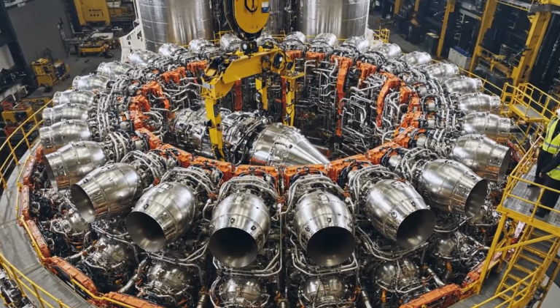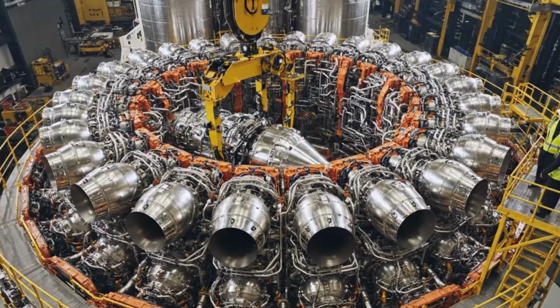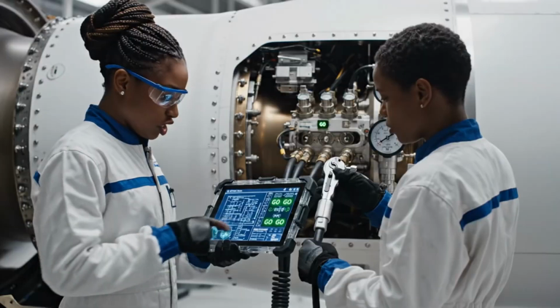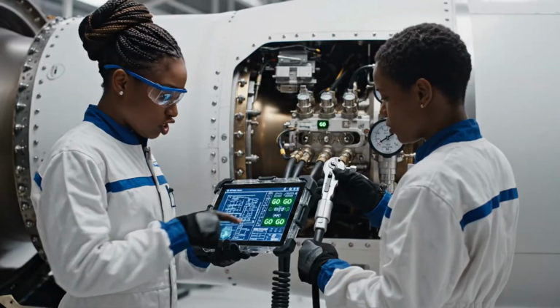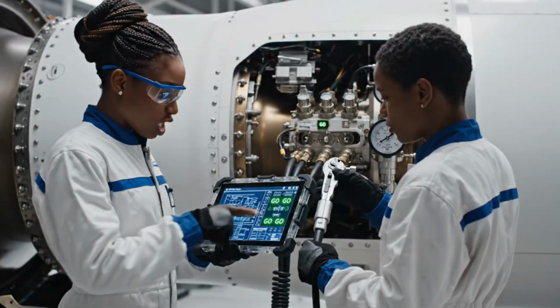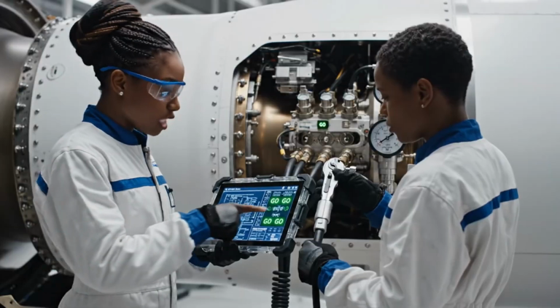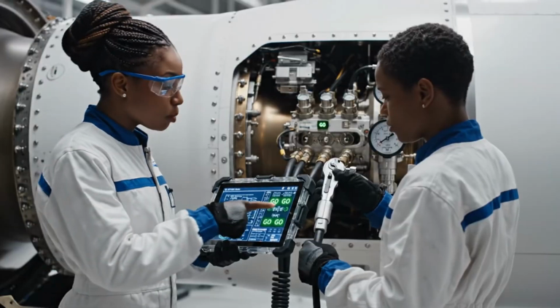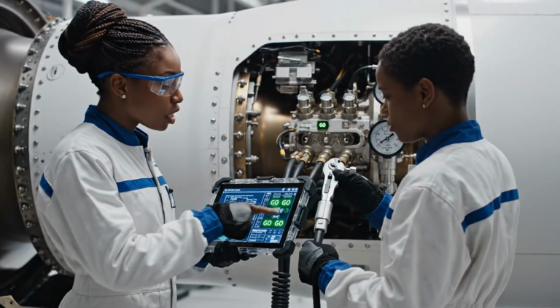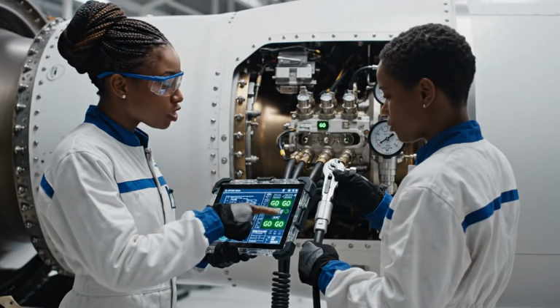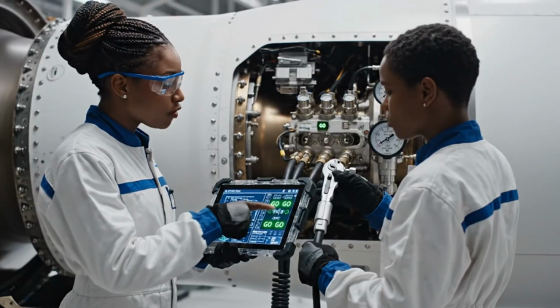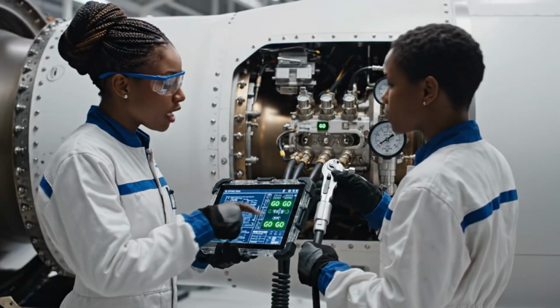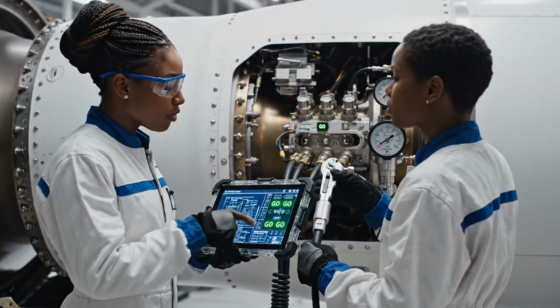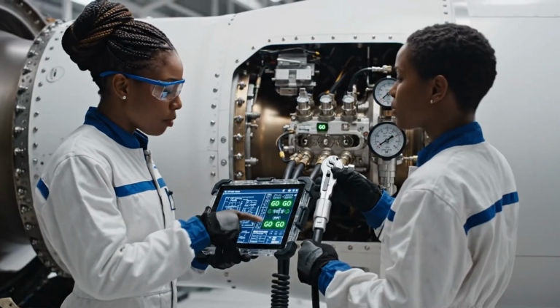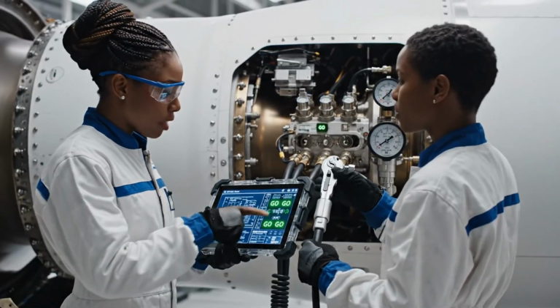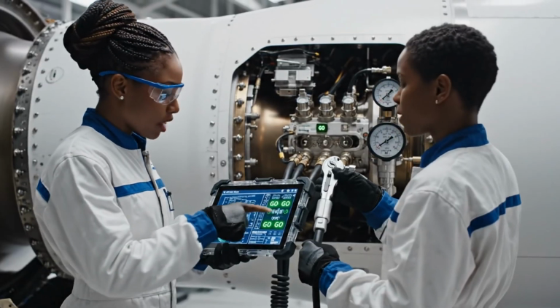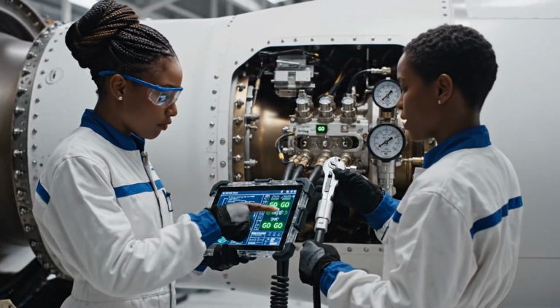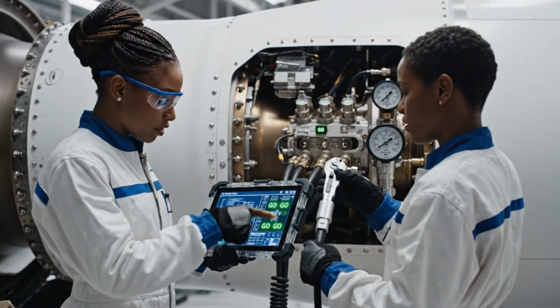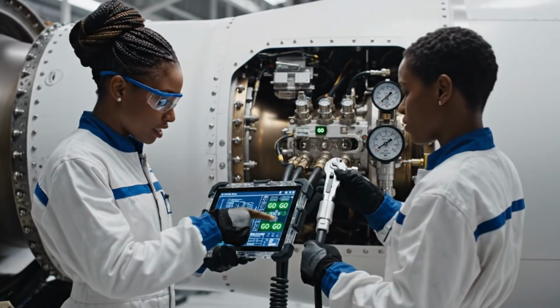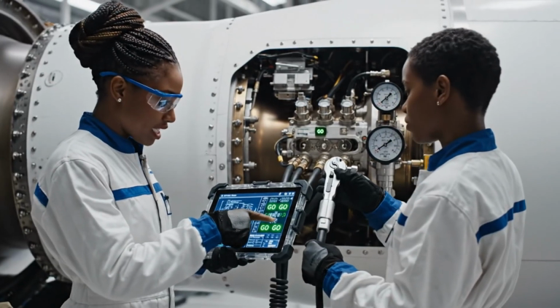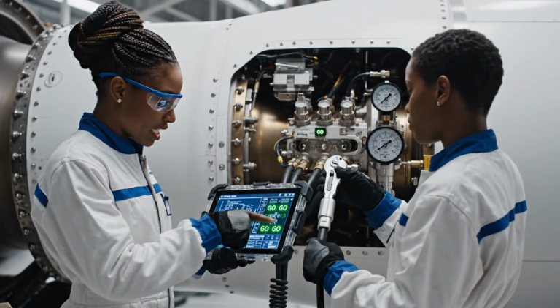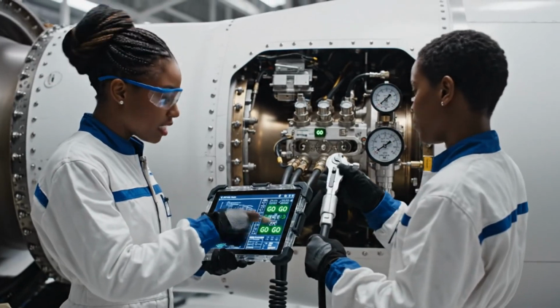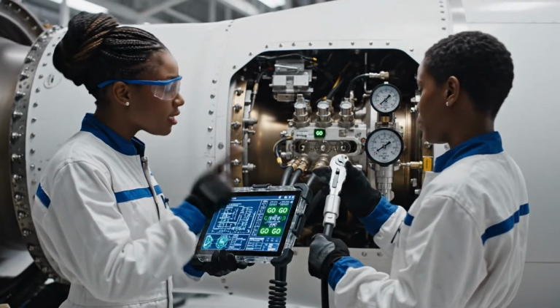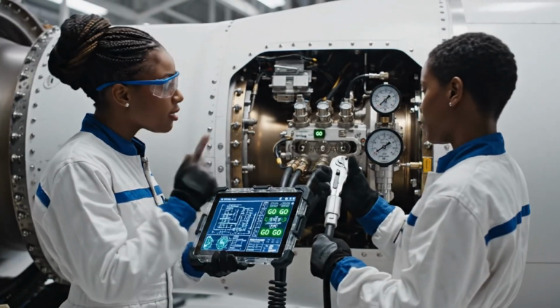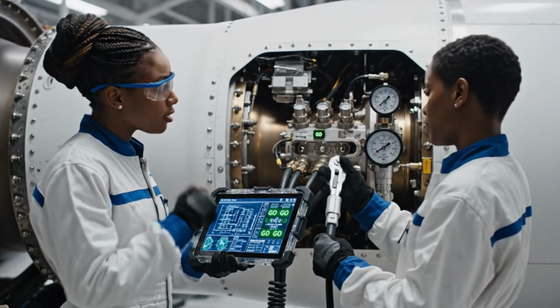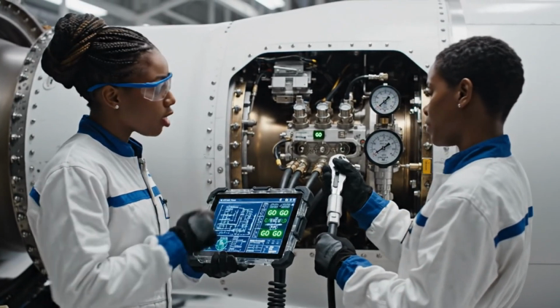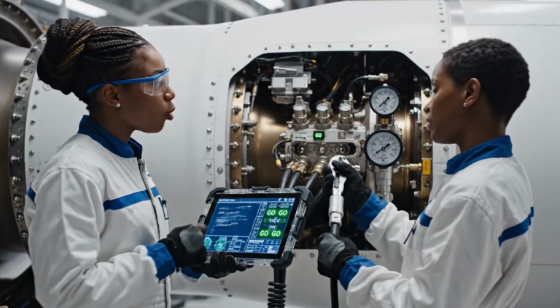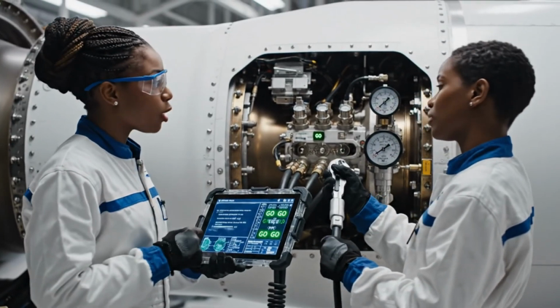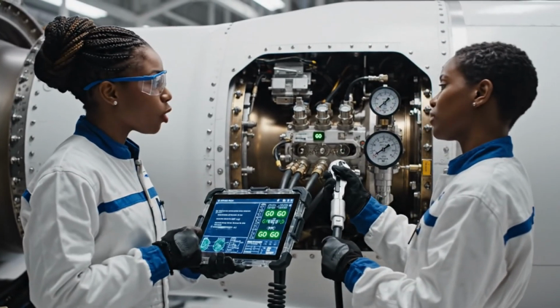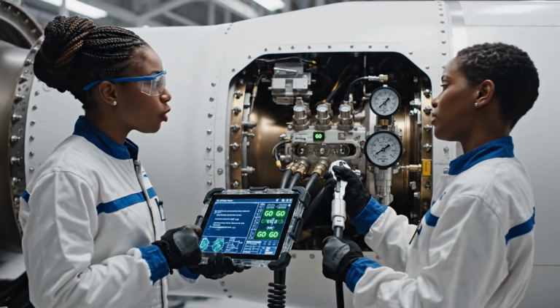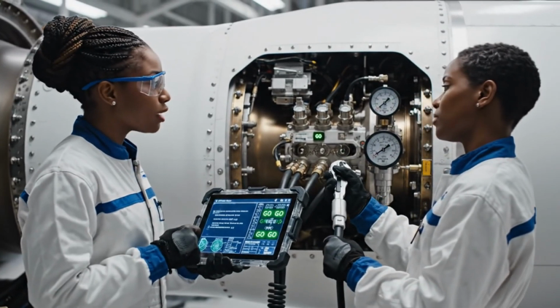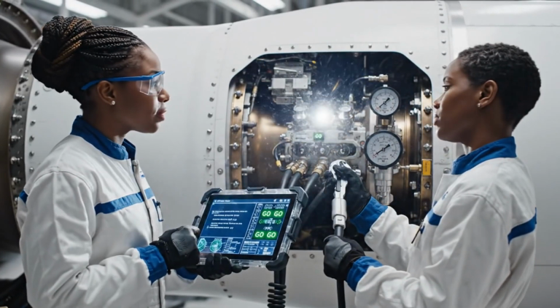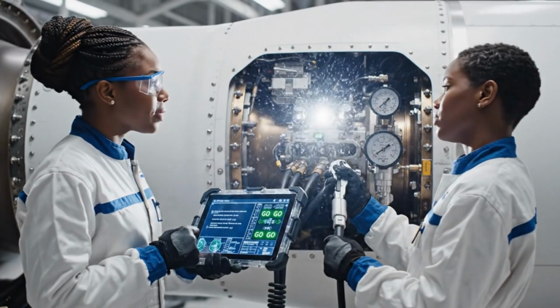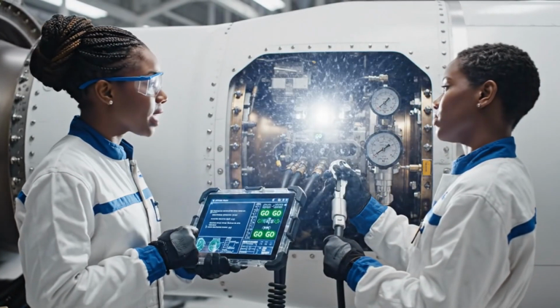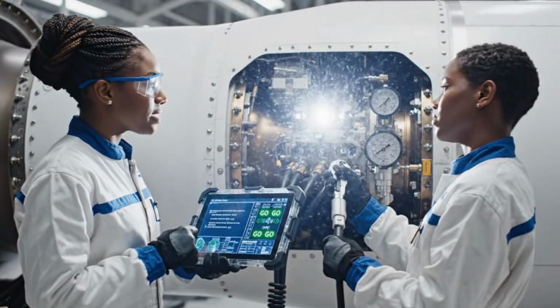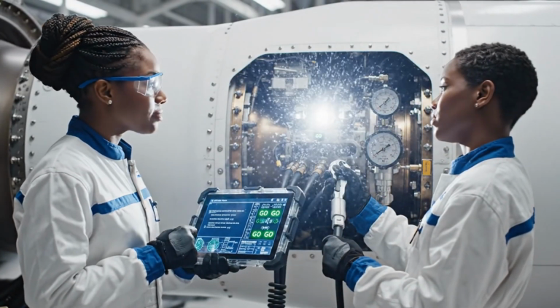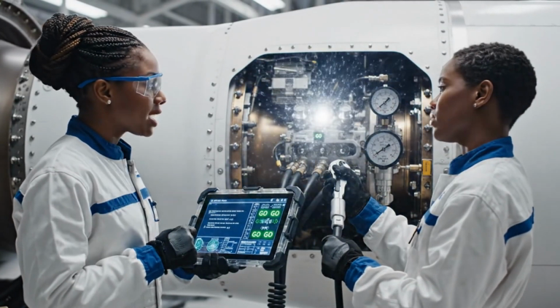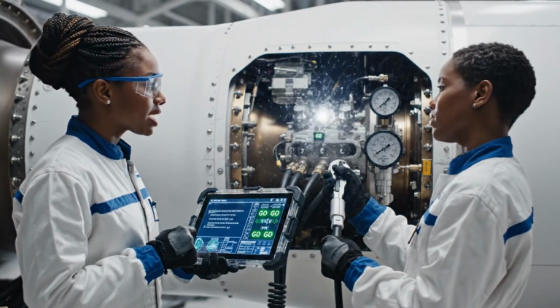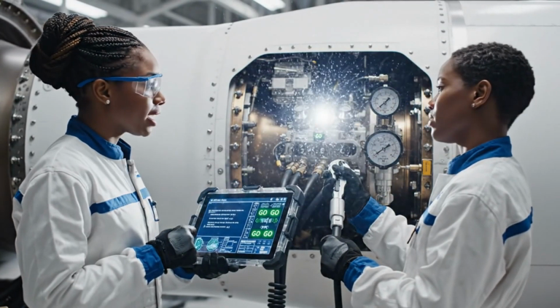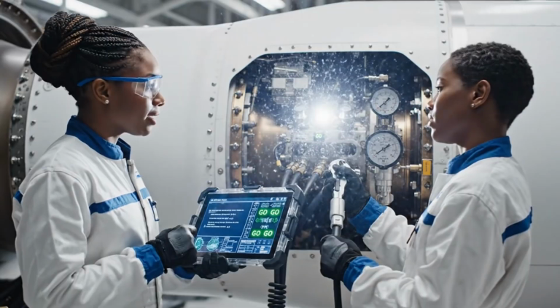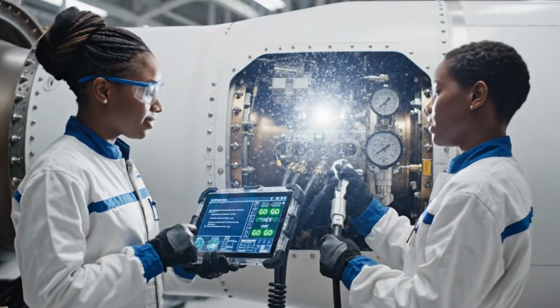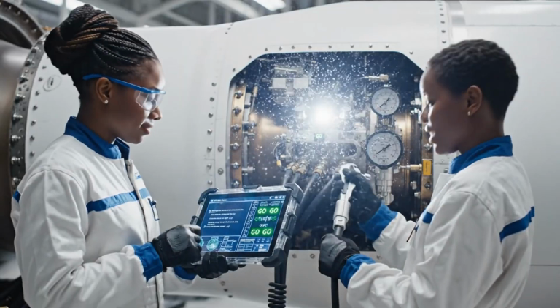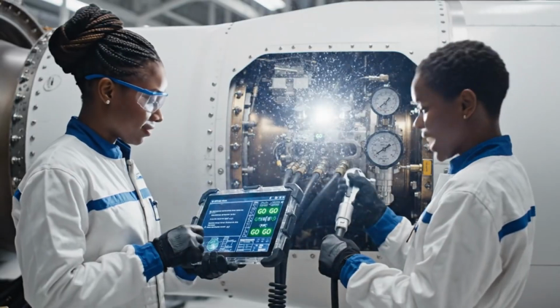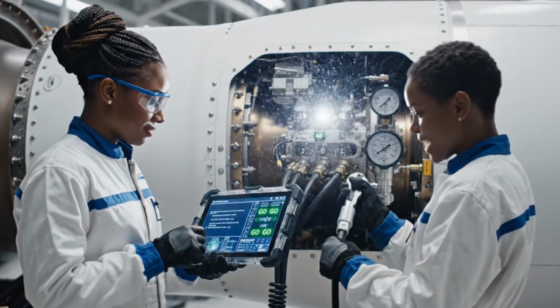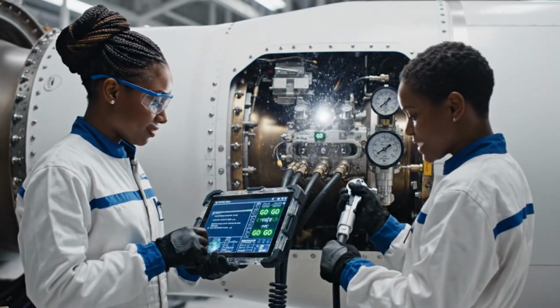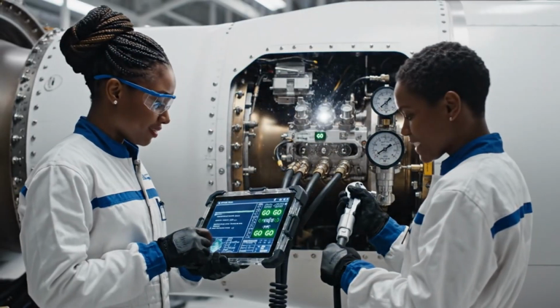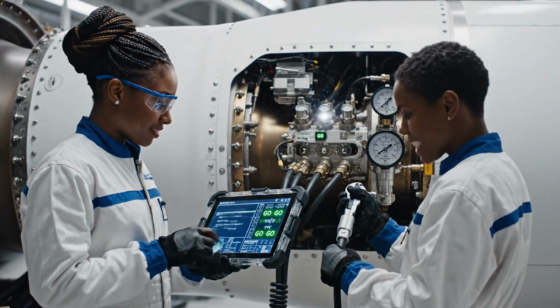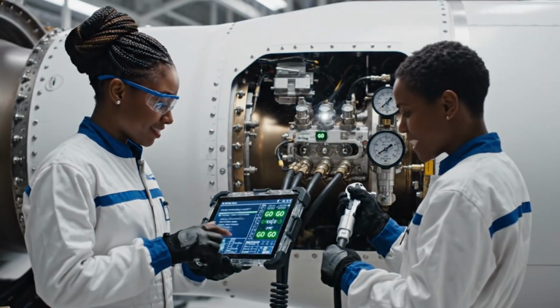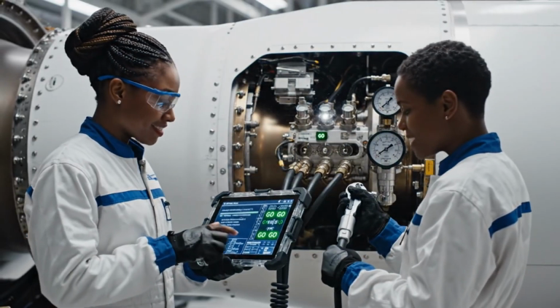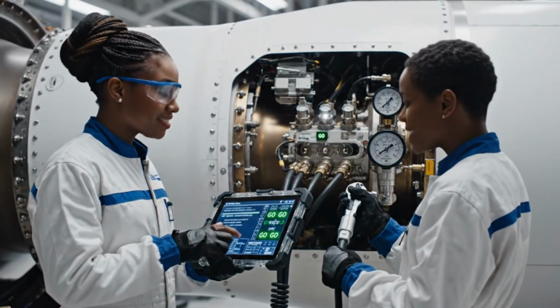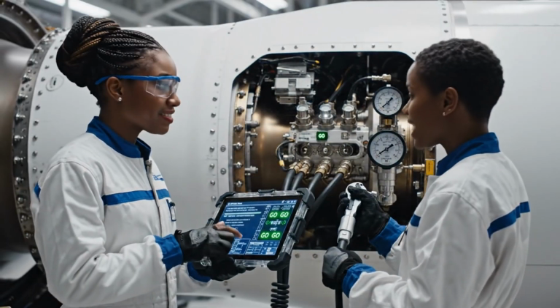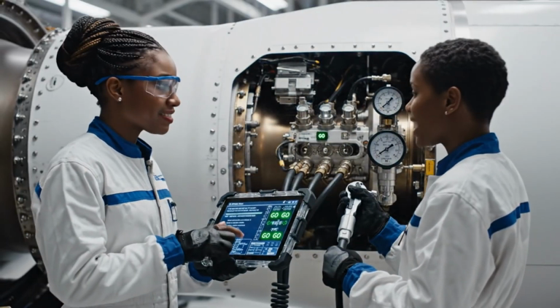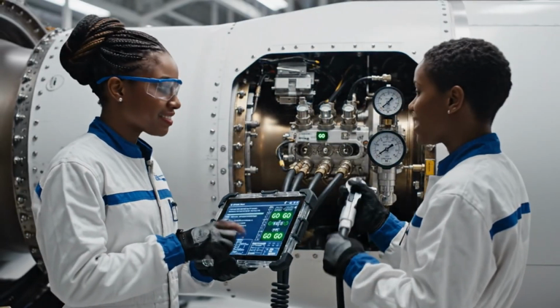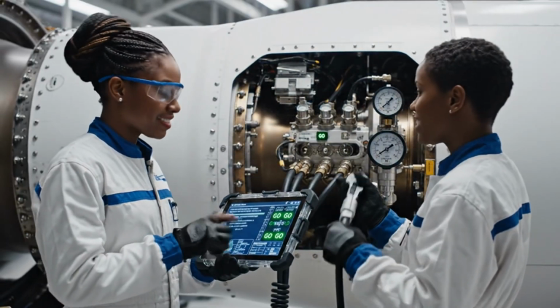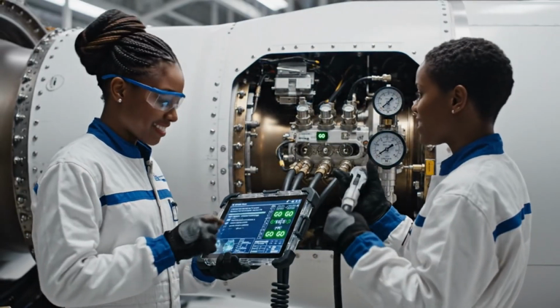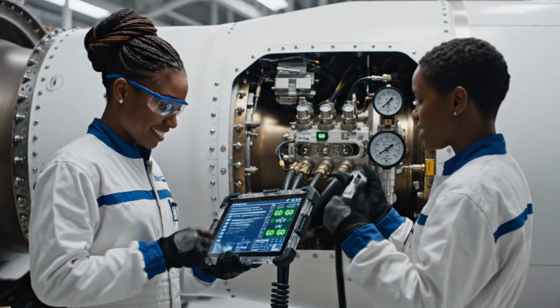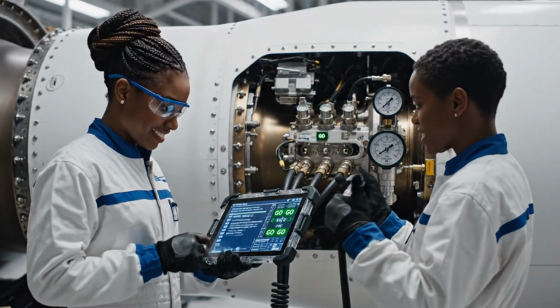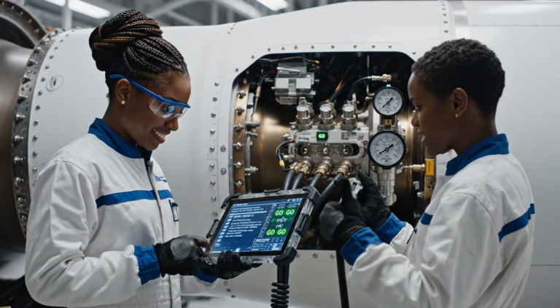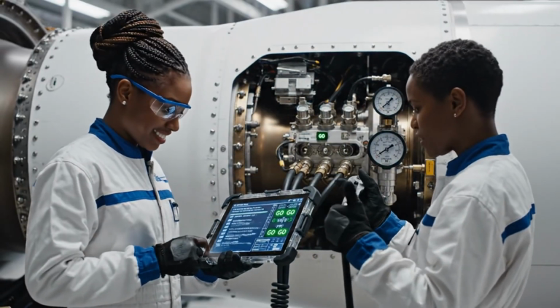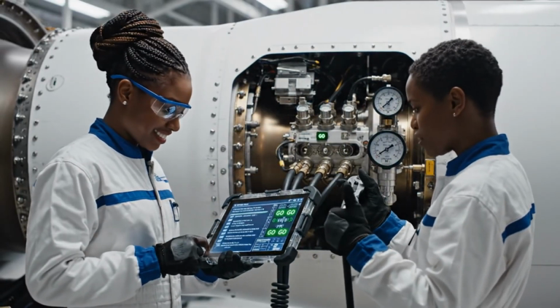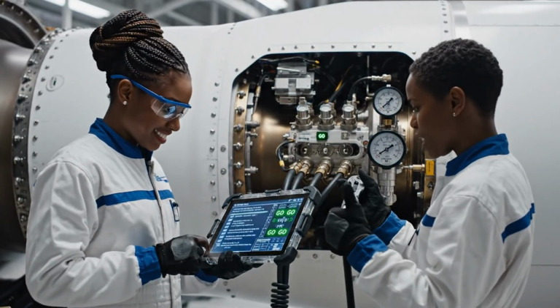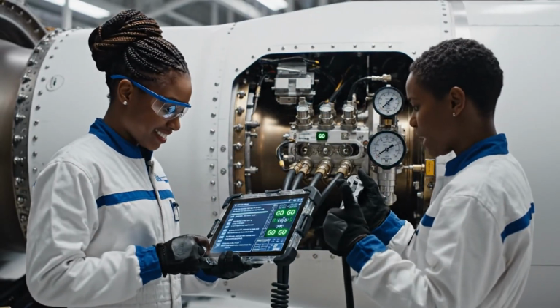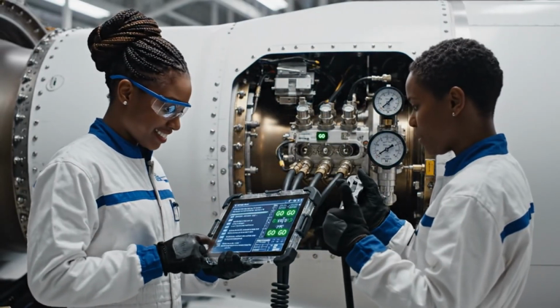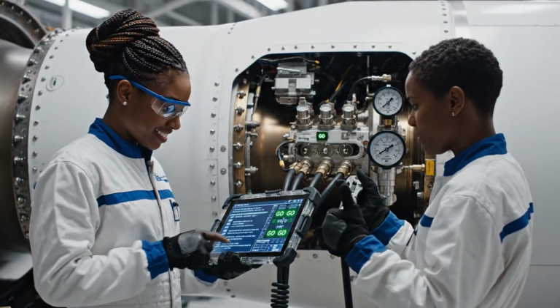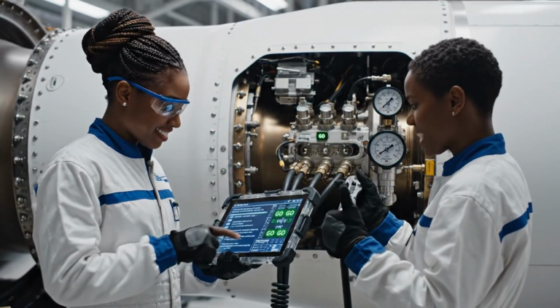Check the pressure valve on manifold C. Are we holding 3,000 PSI? Yes. Gauge is steady. Systems check complete.